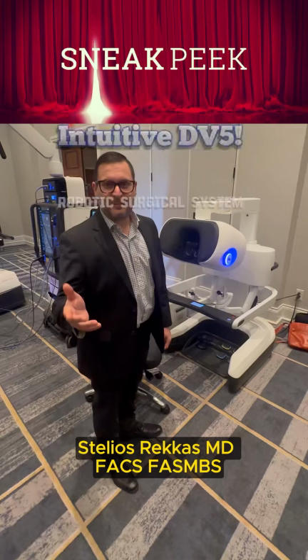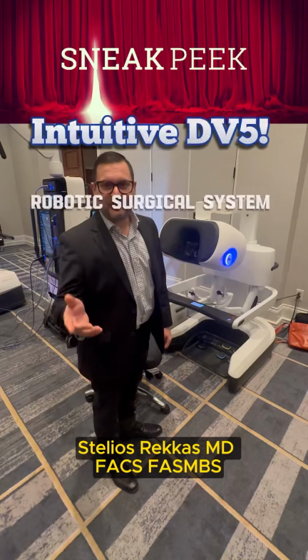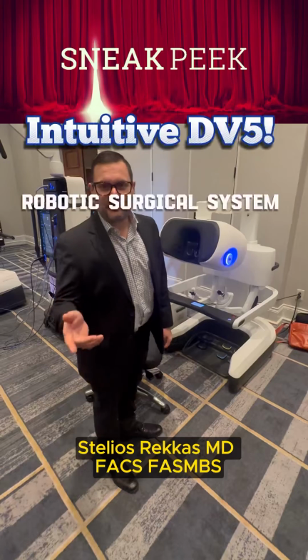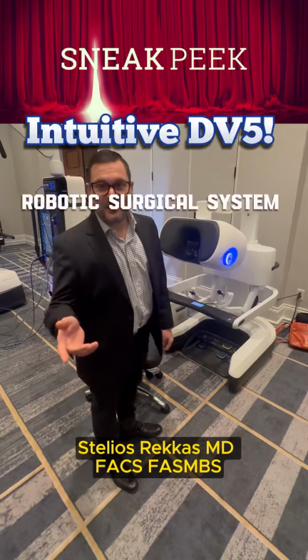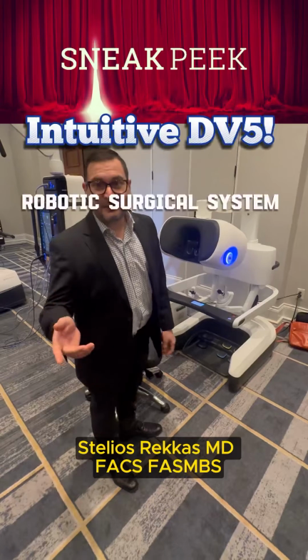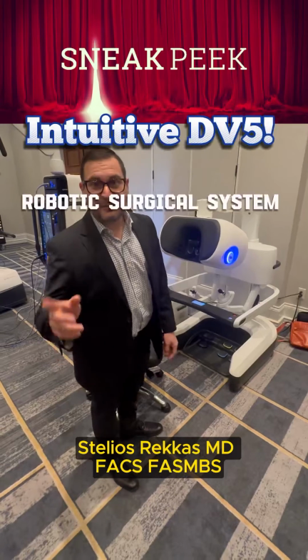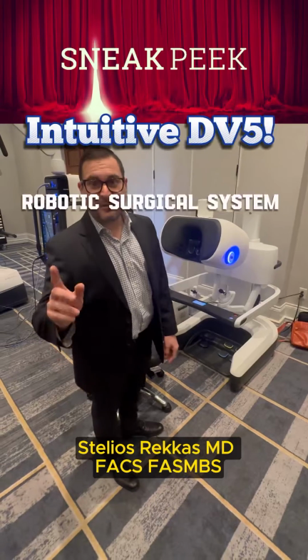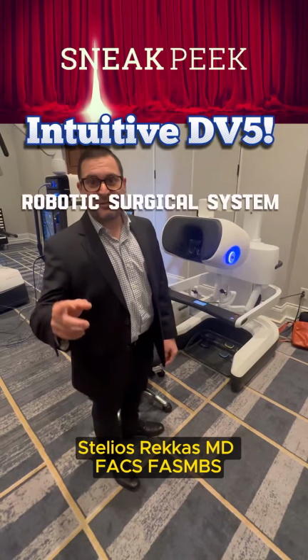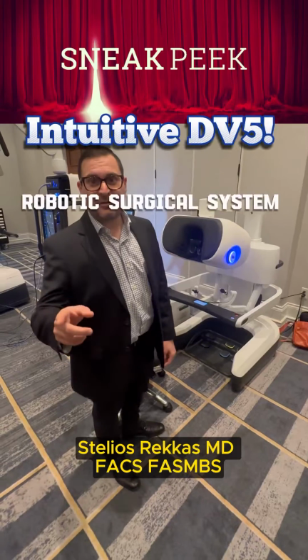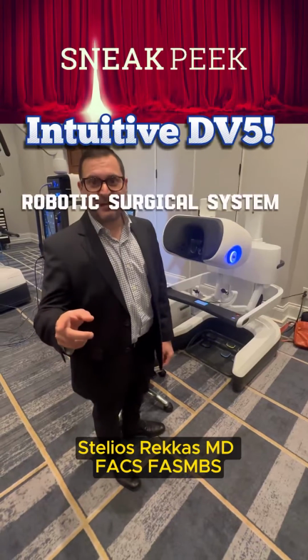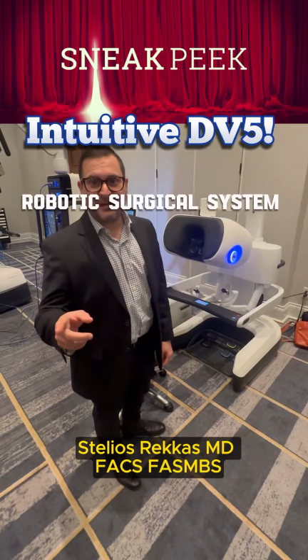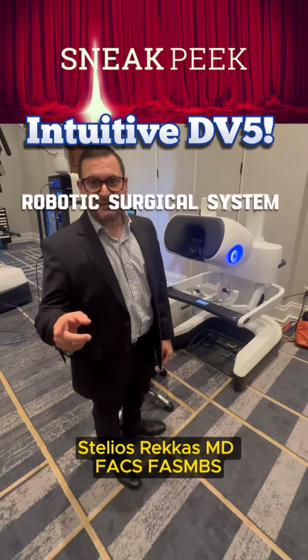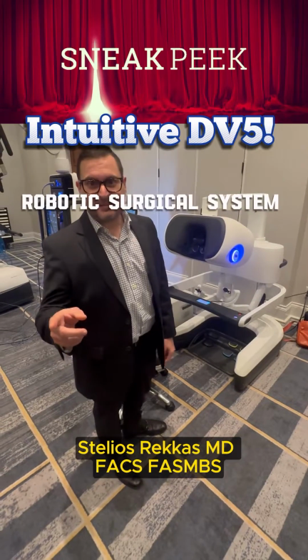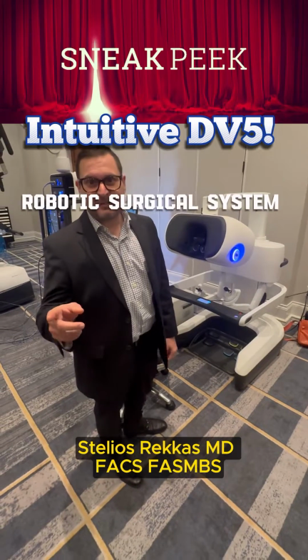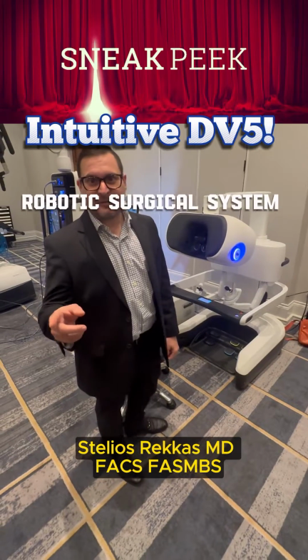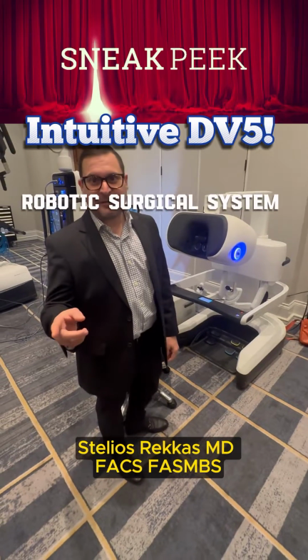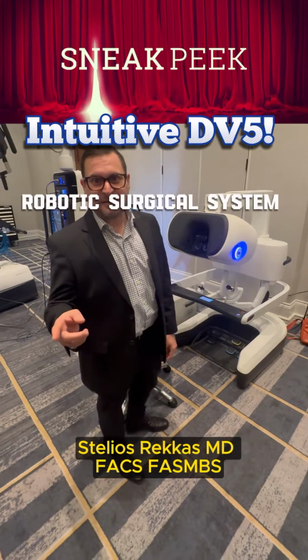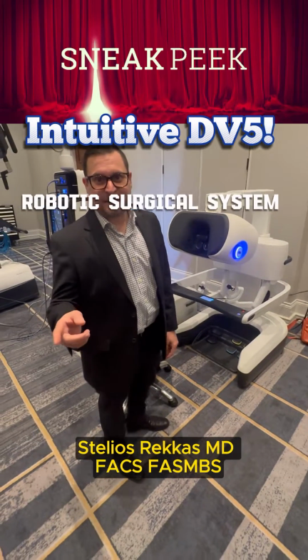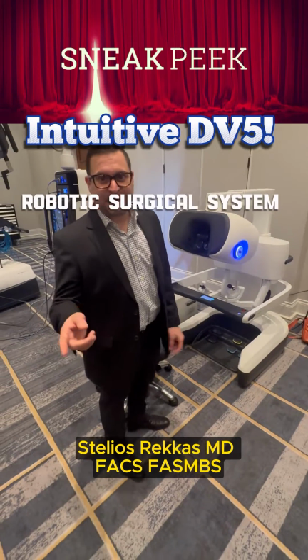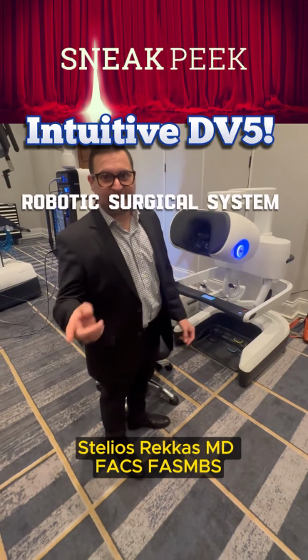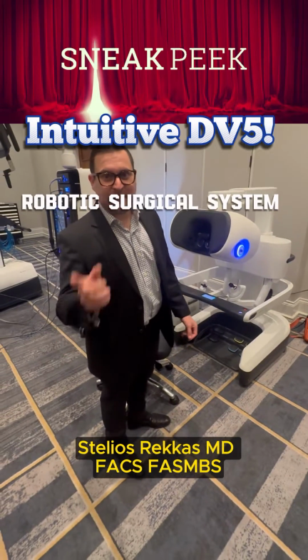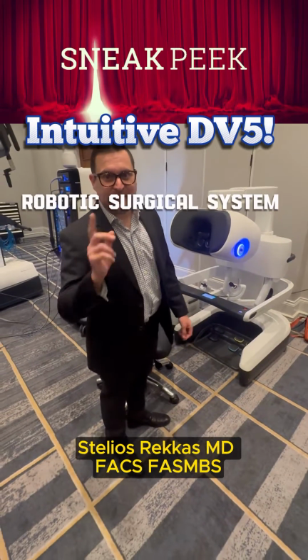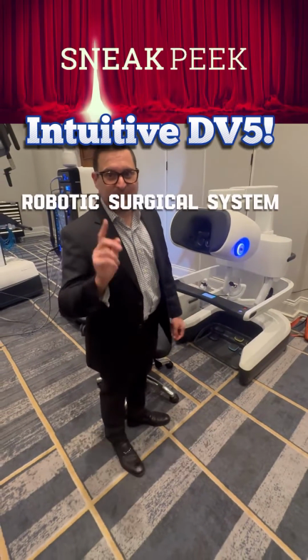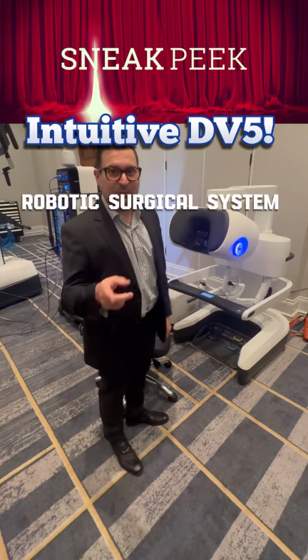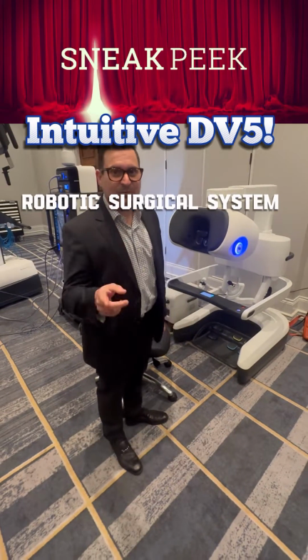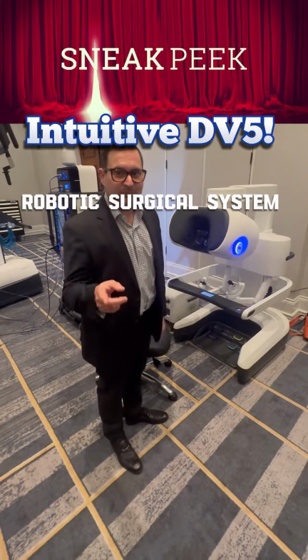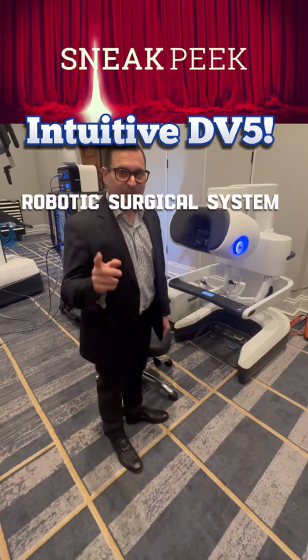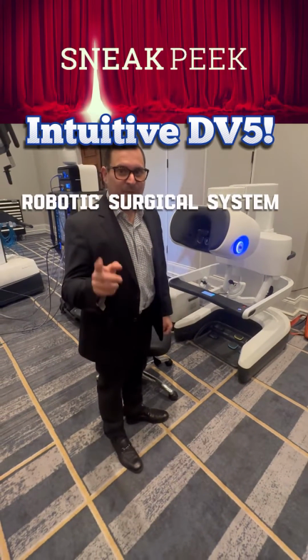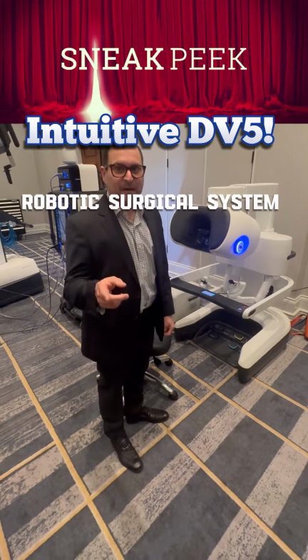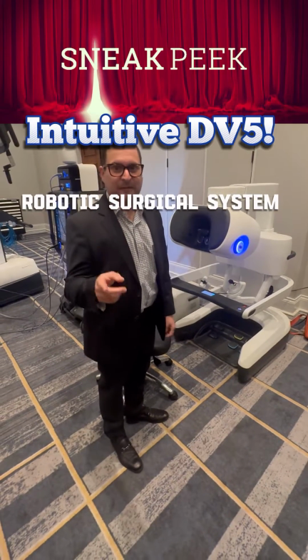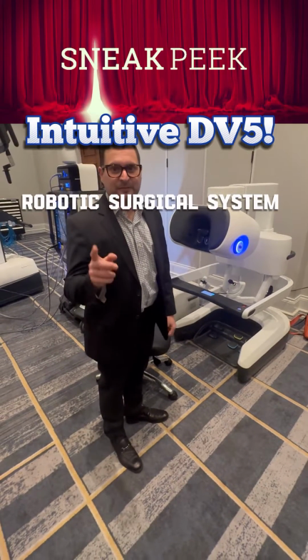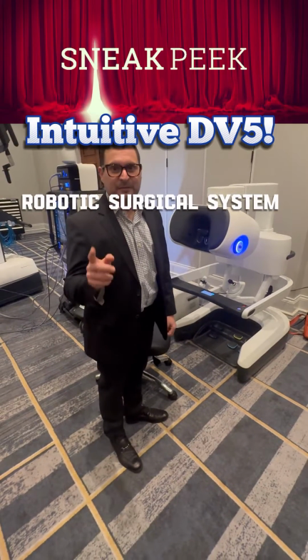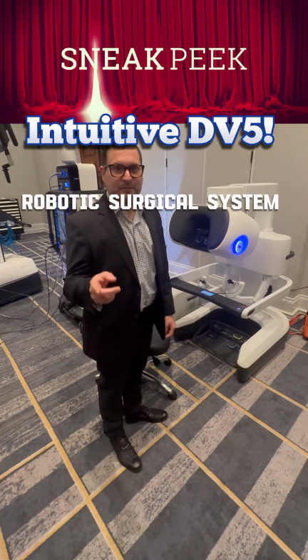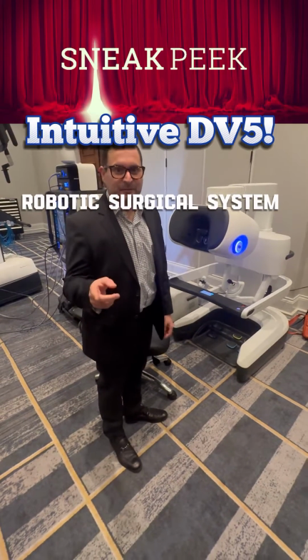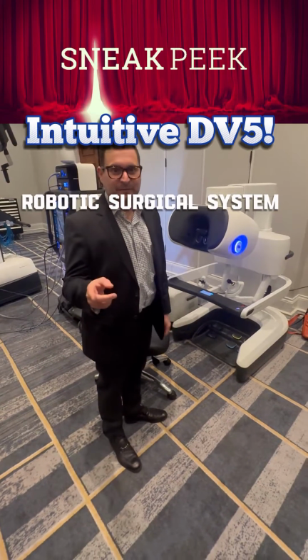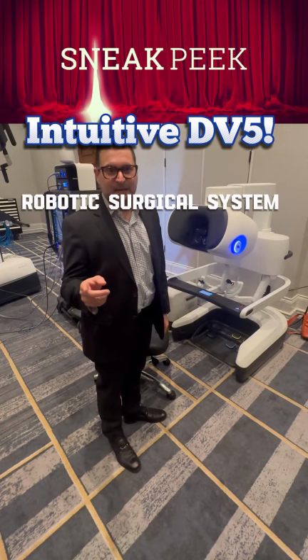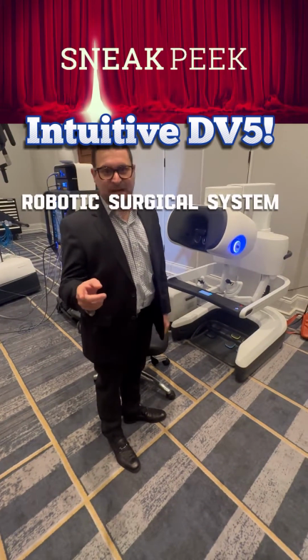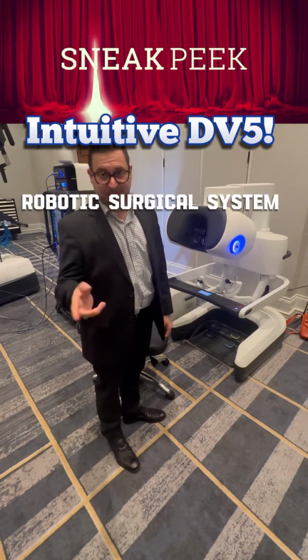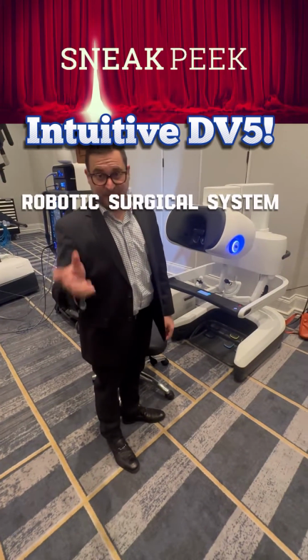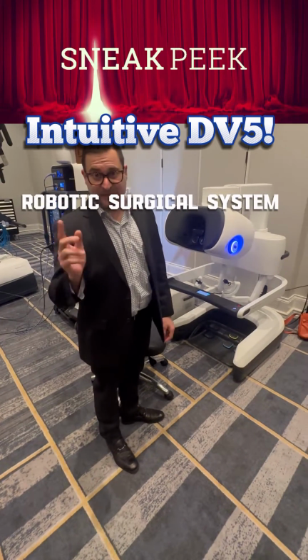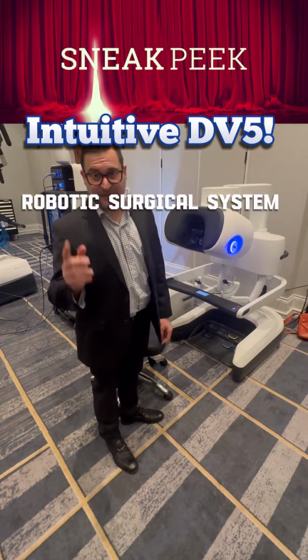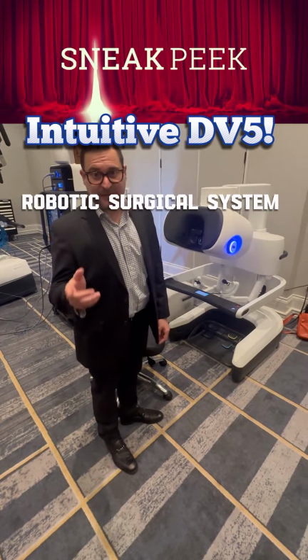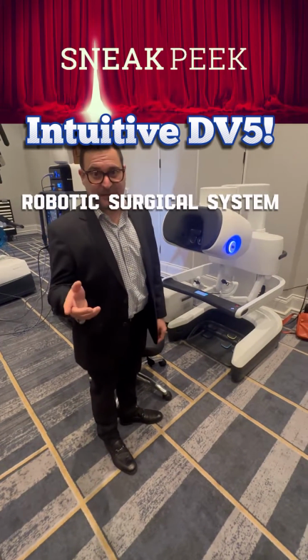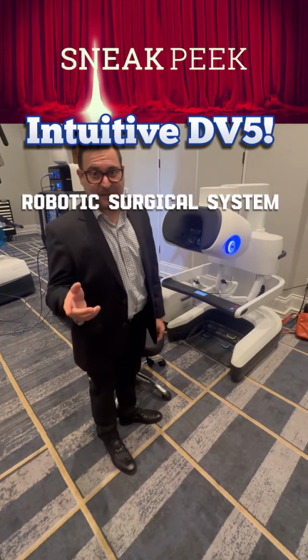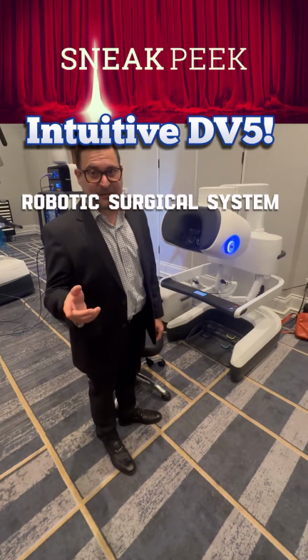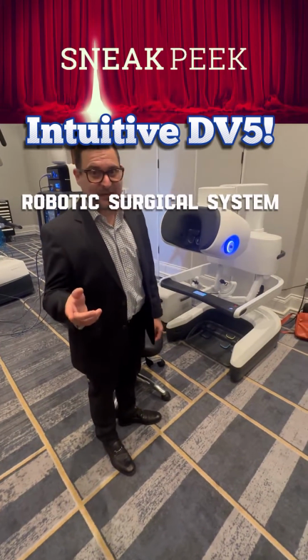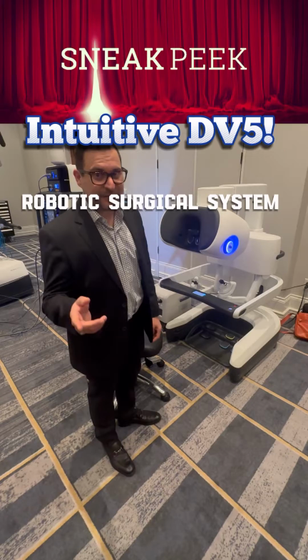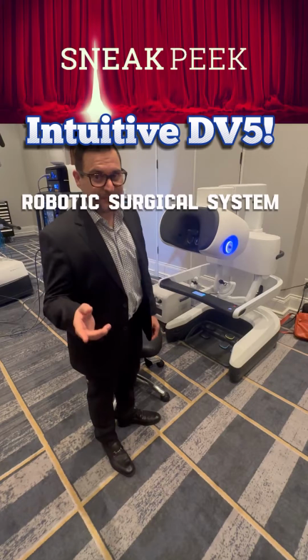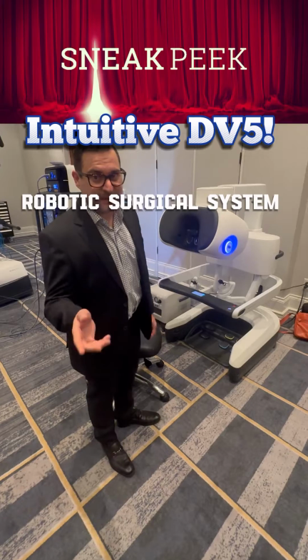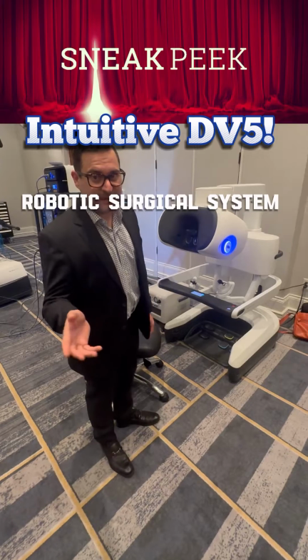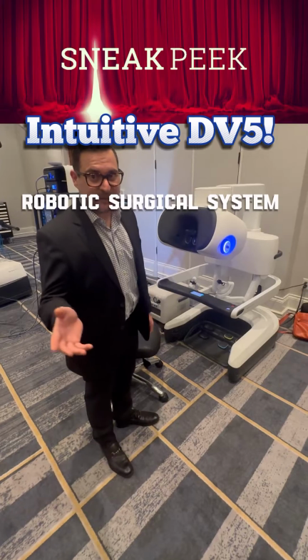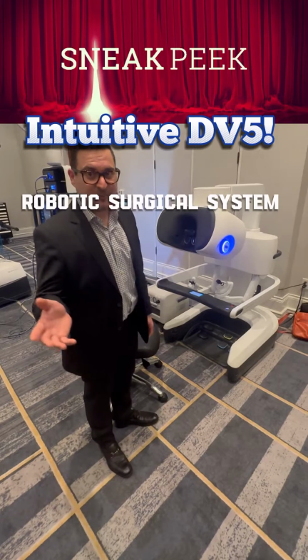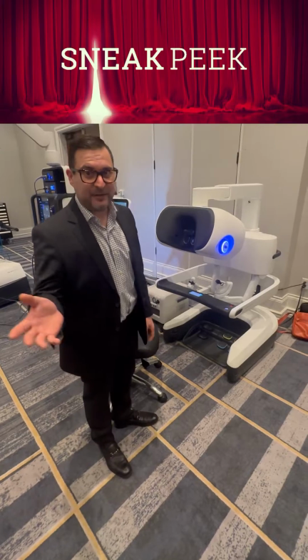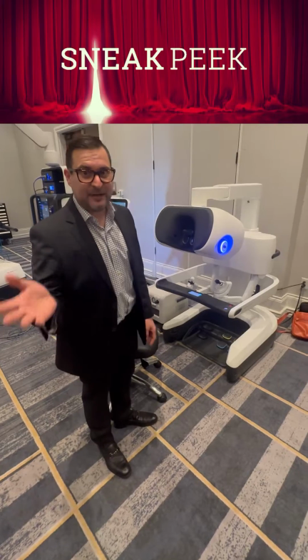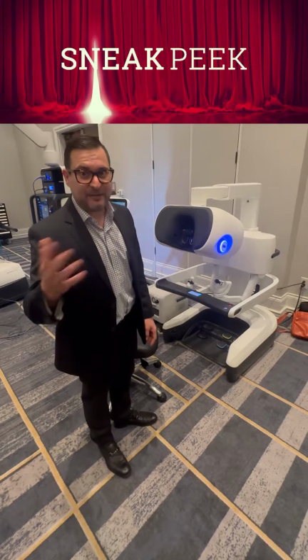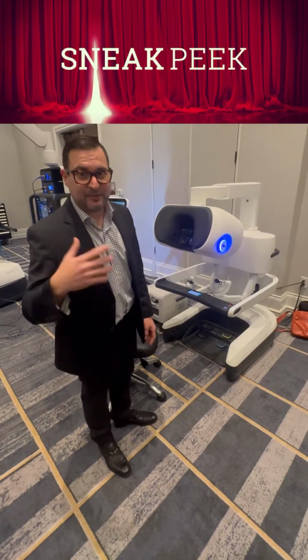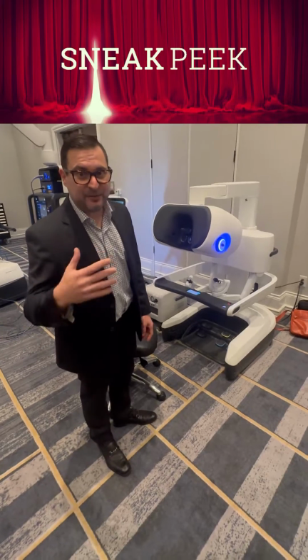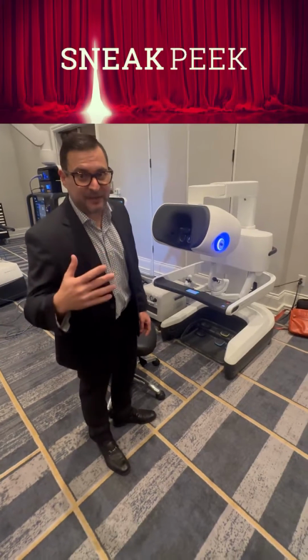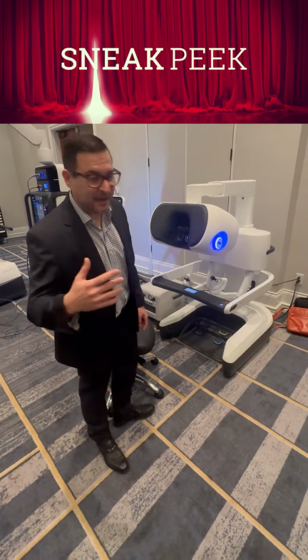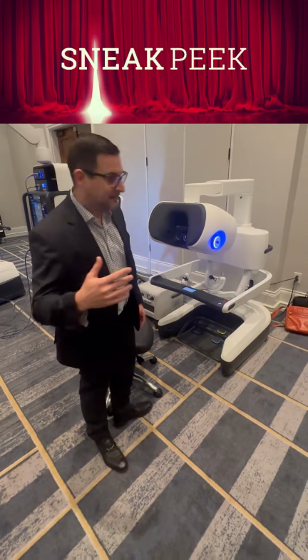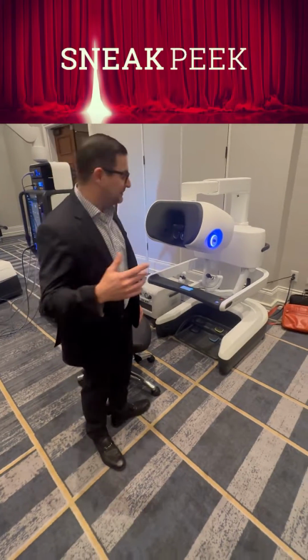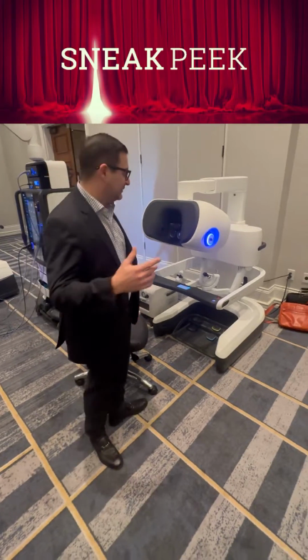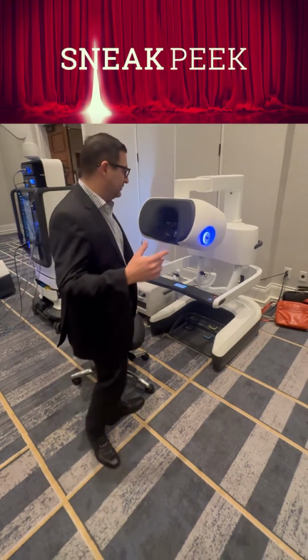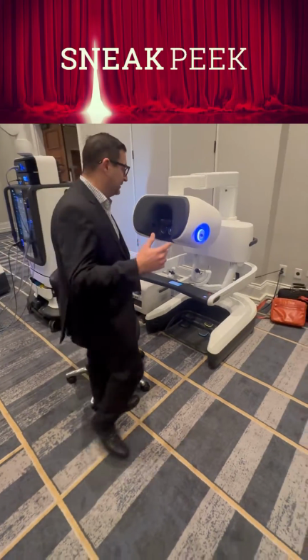I'm Dr. Reckes. I want to show you guys something very exciting. The new robot from Intuitive got FDA cleared last week and we're going to have early access to it.